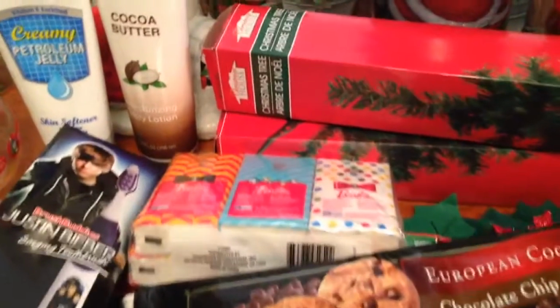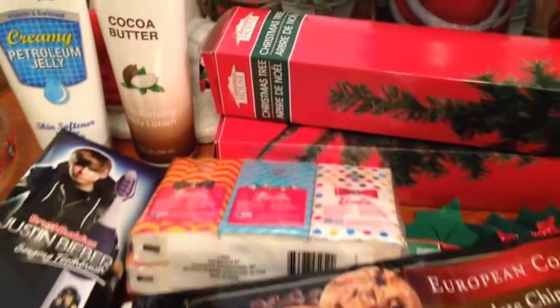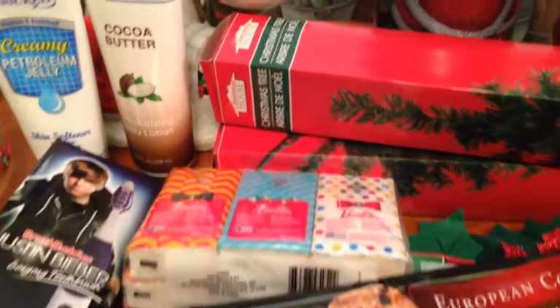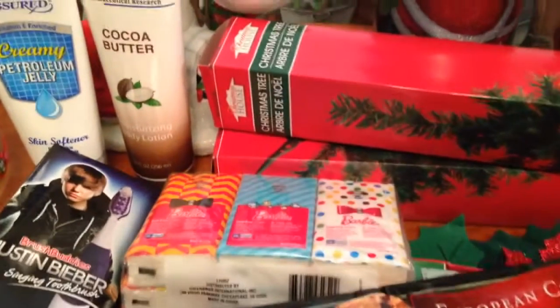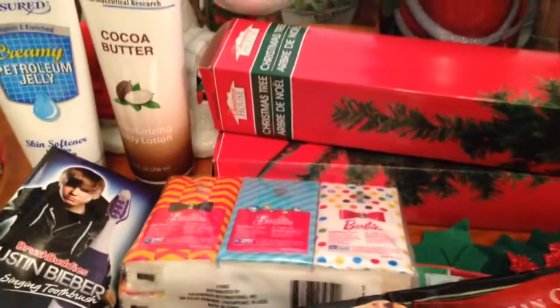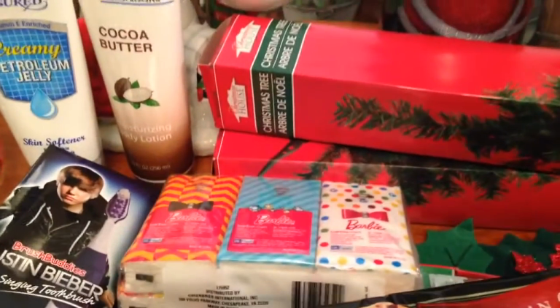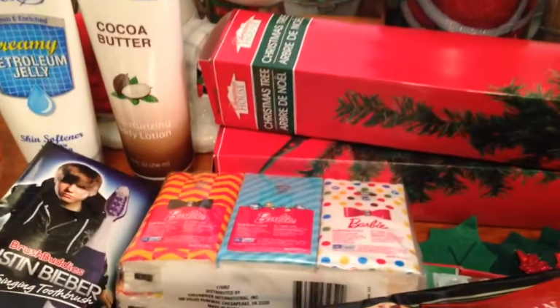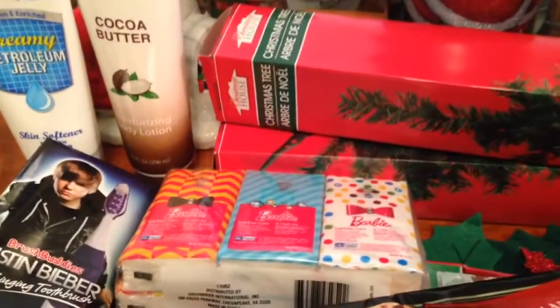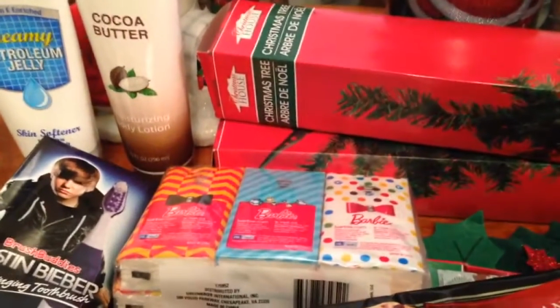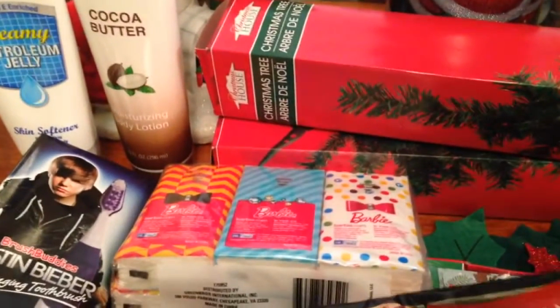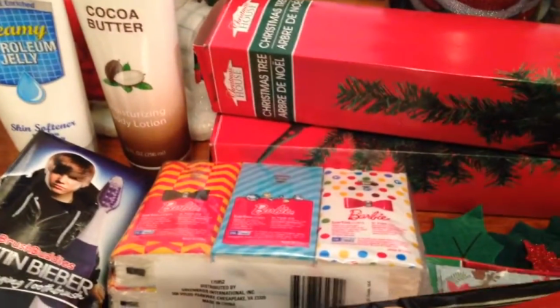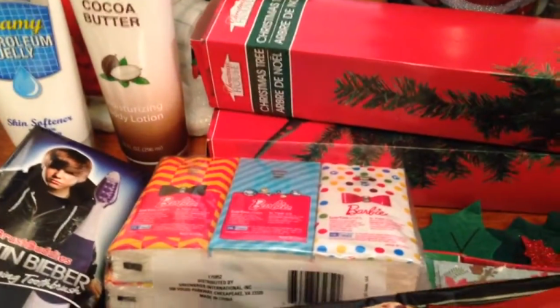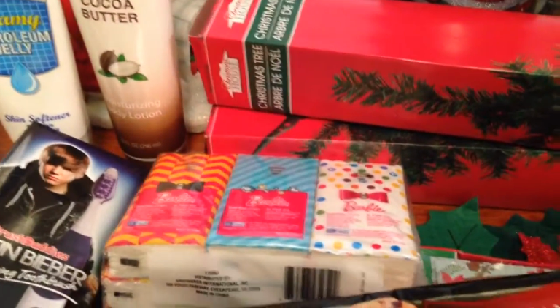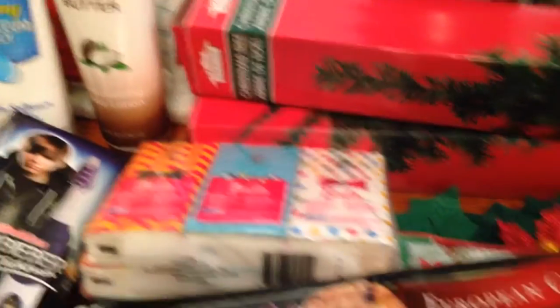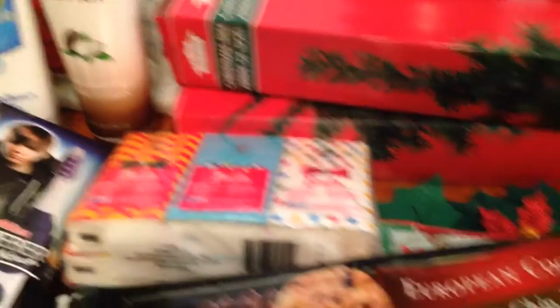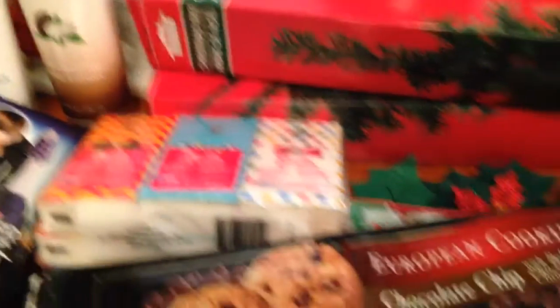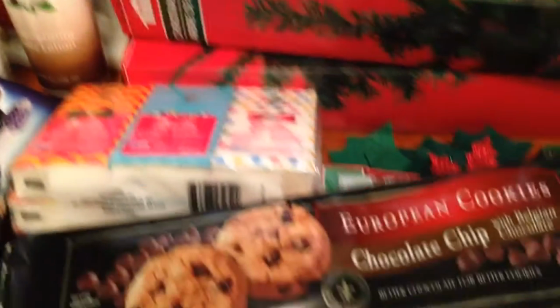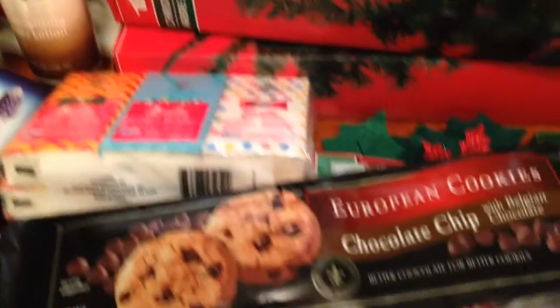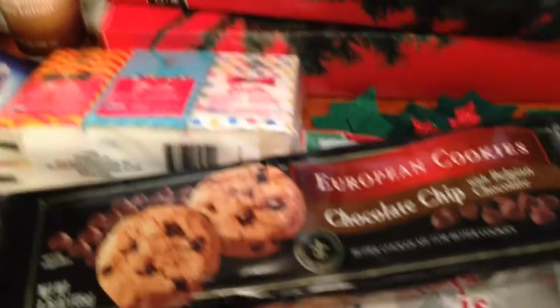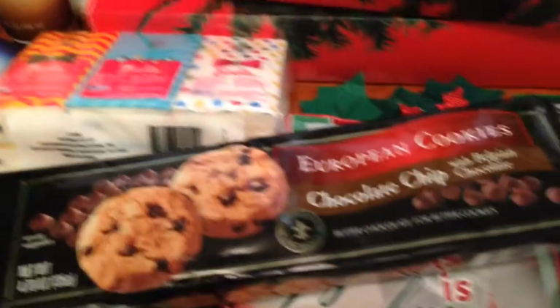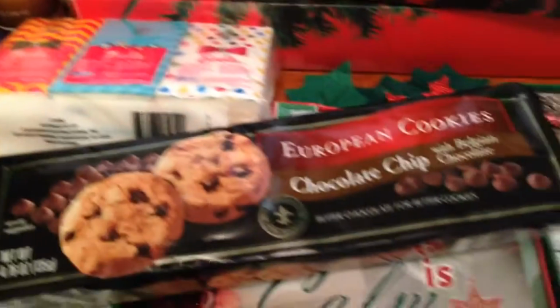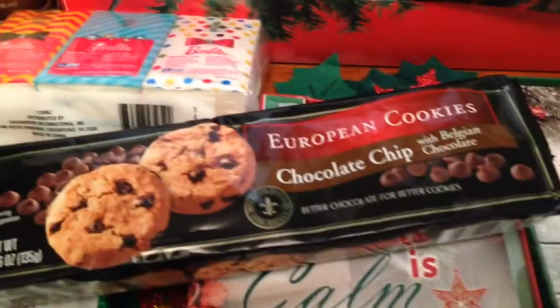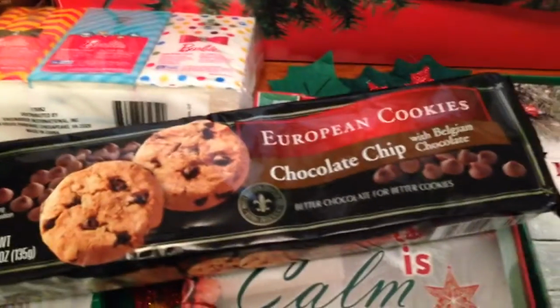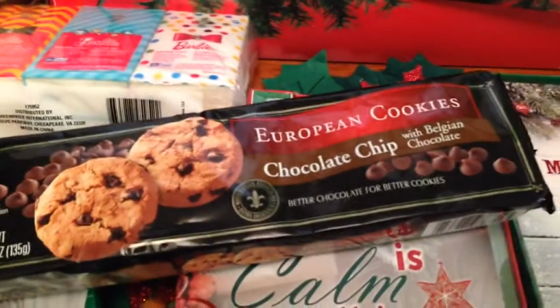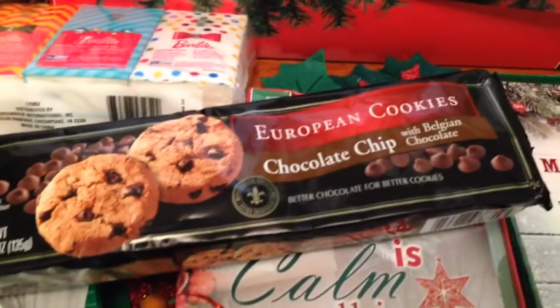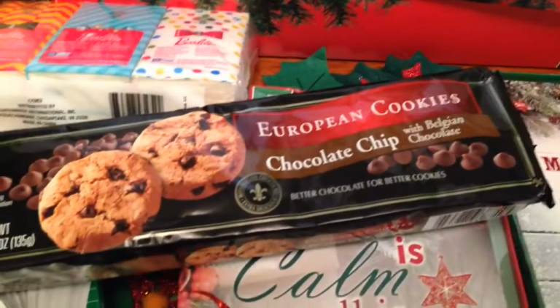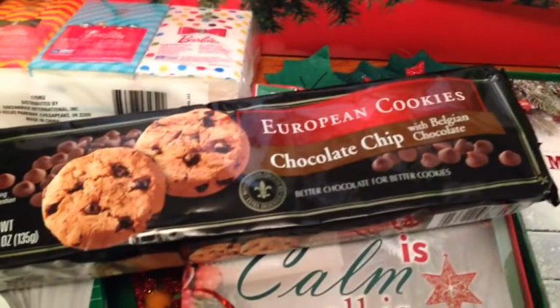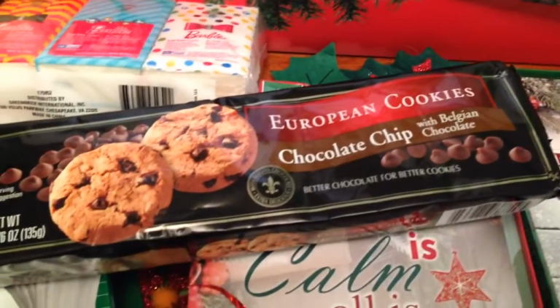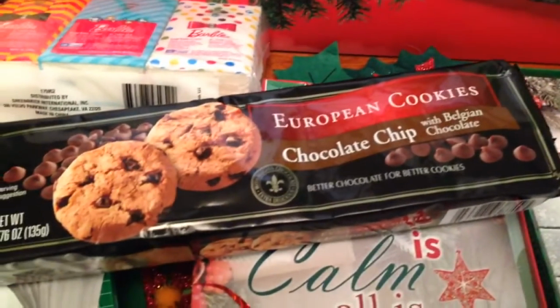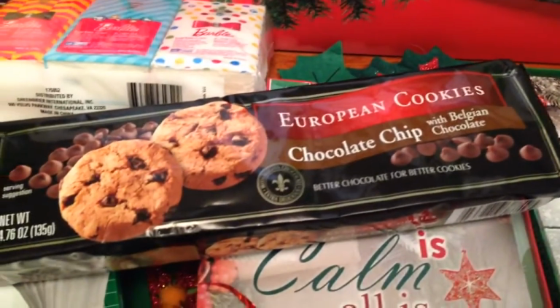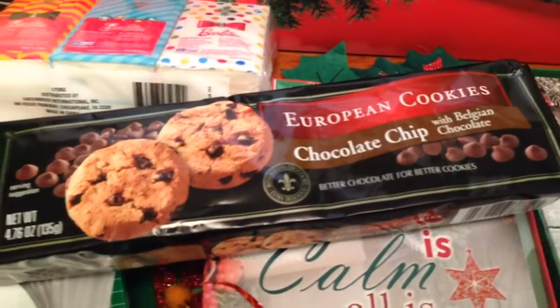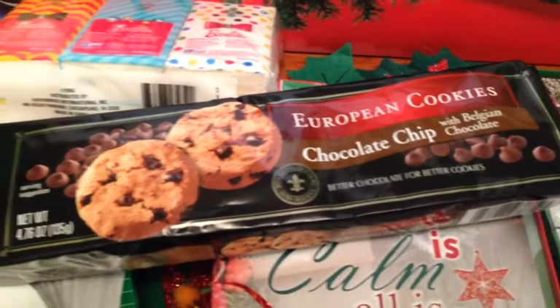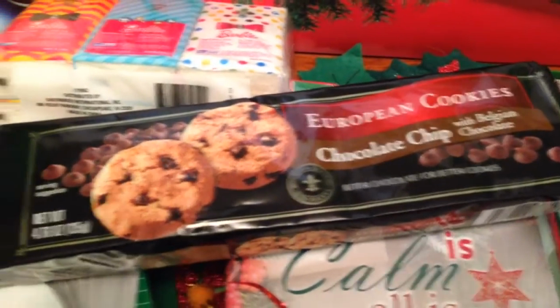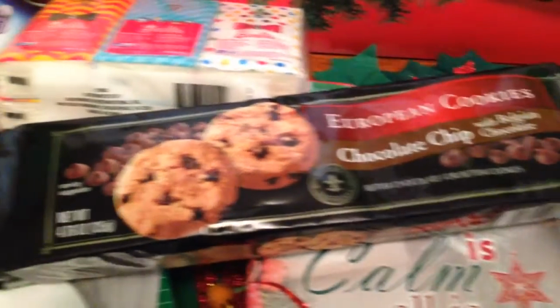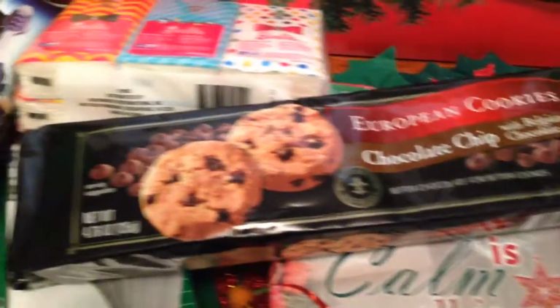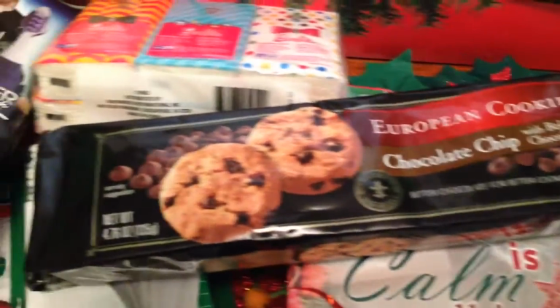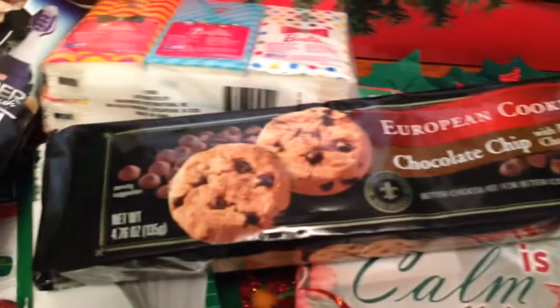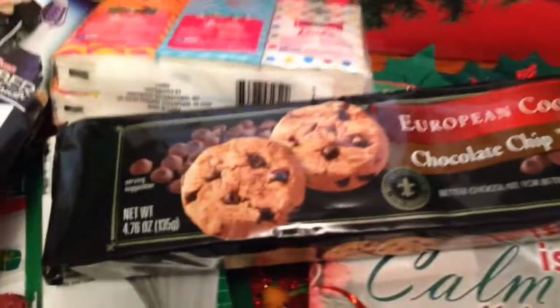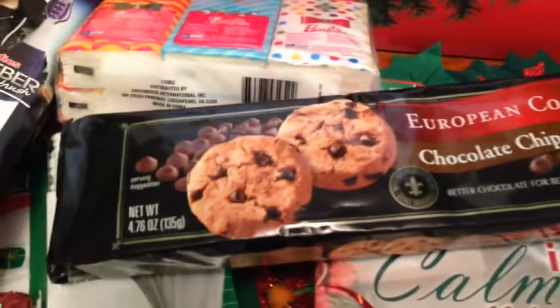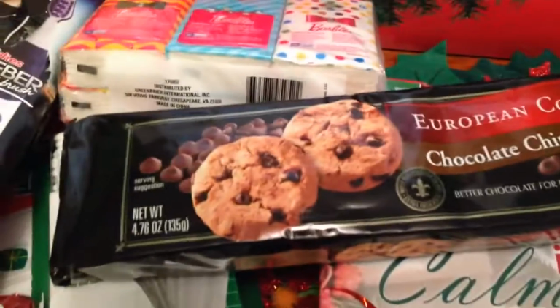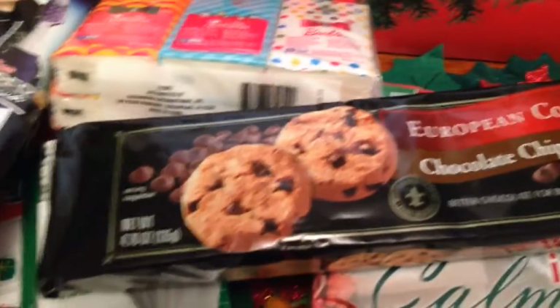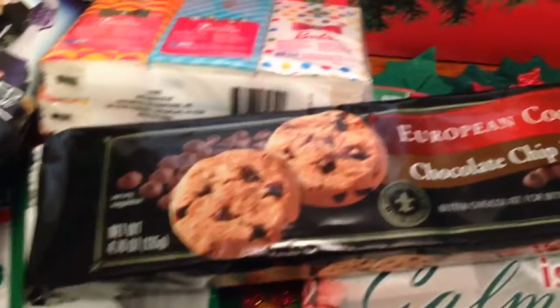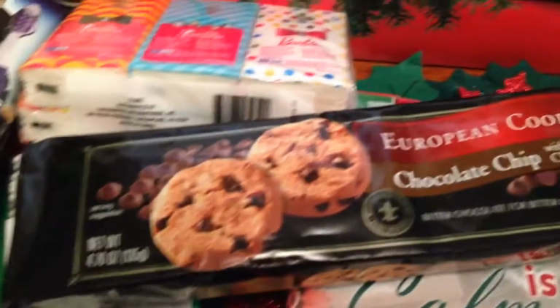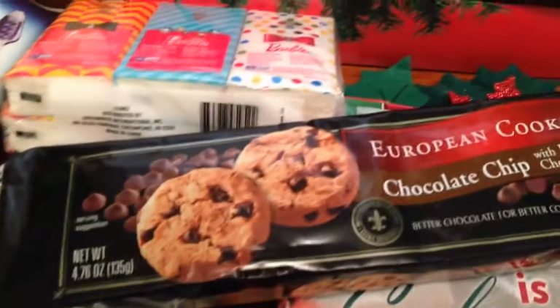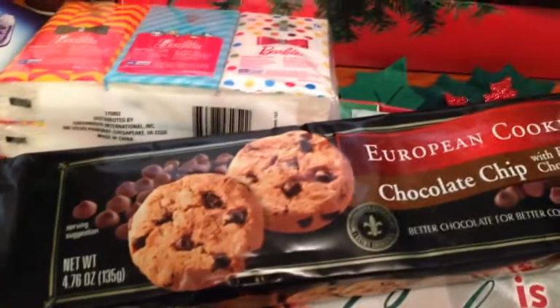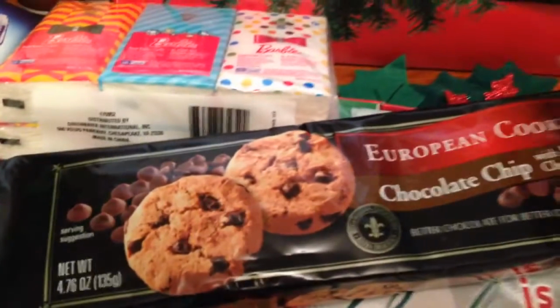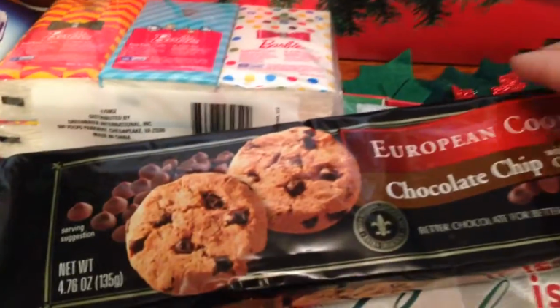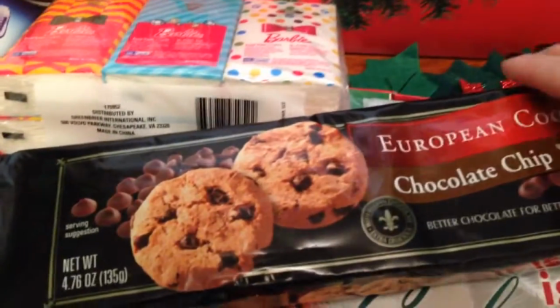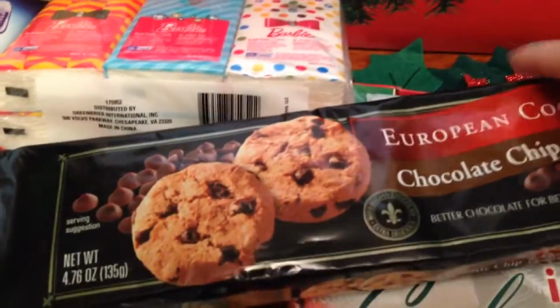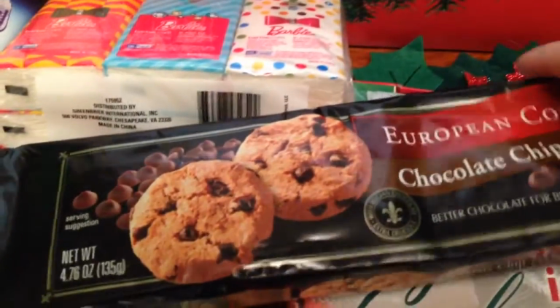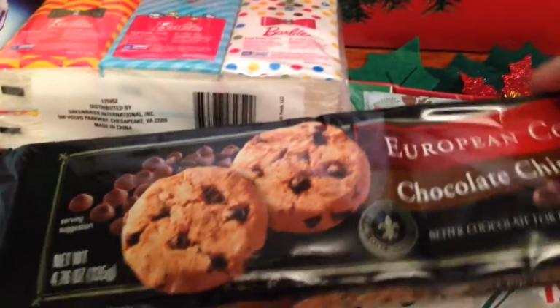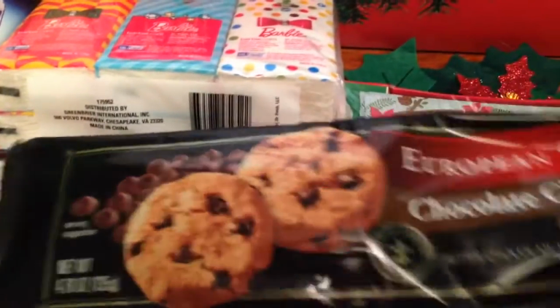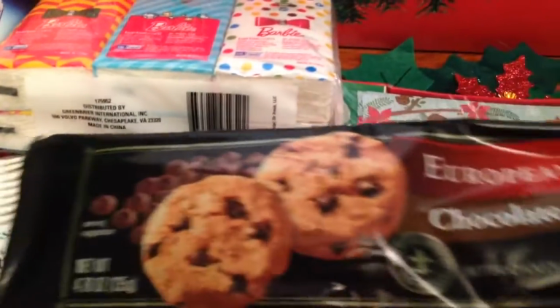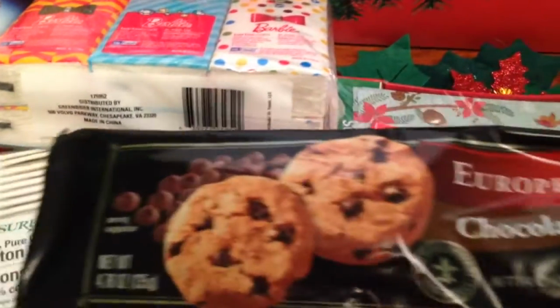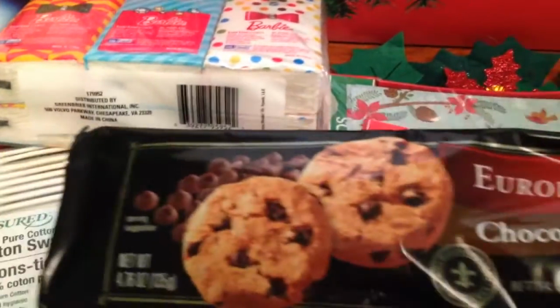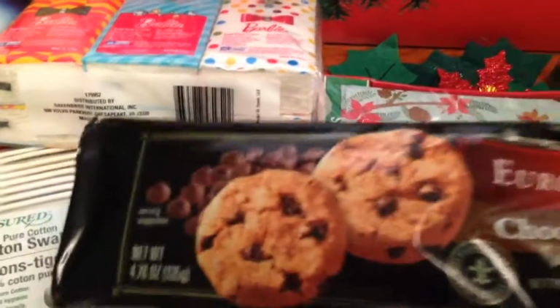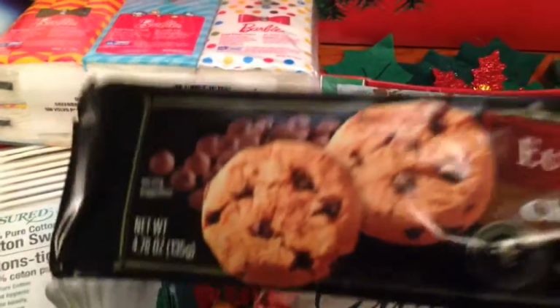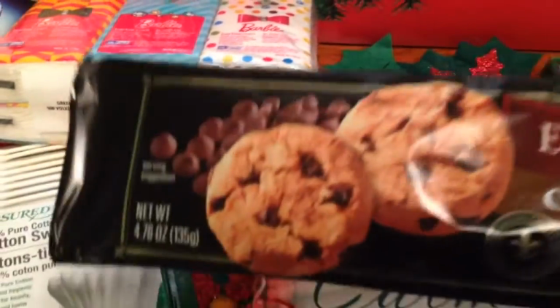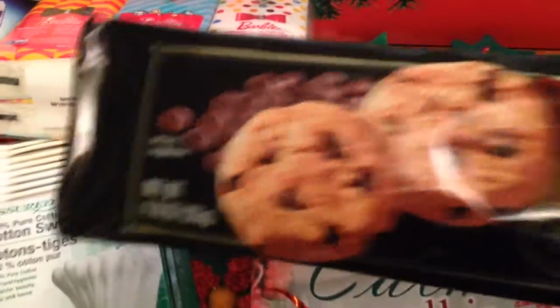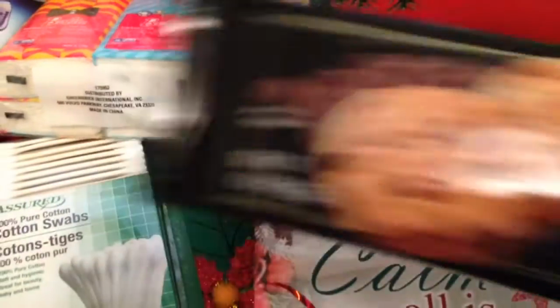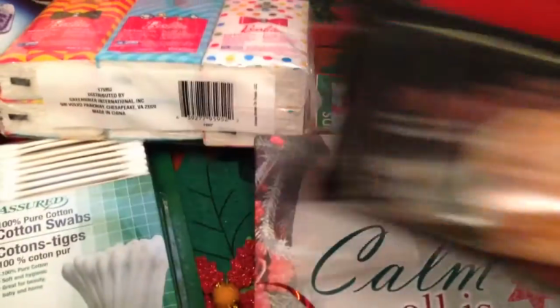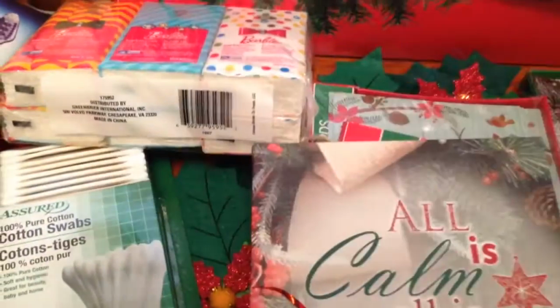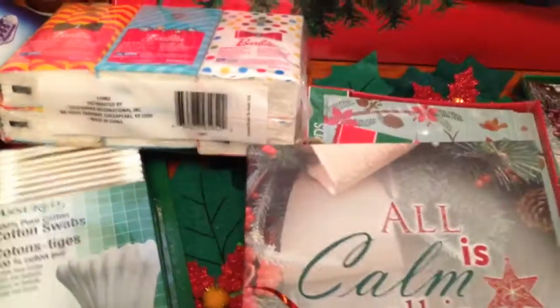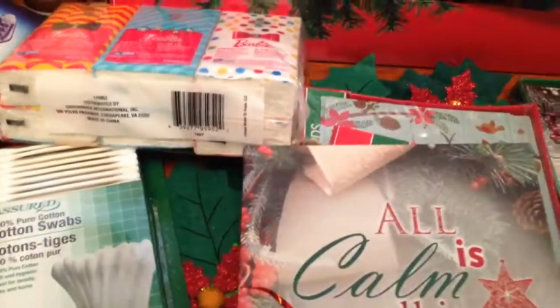I got a pack of these European cookies — chocolate chip with Belgian chocolate. I thought these looked really good.